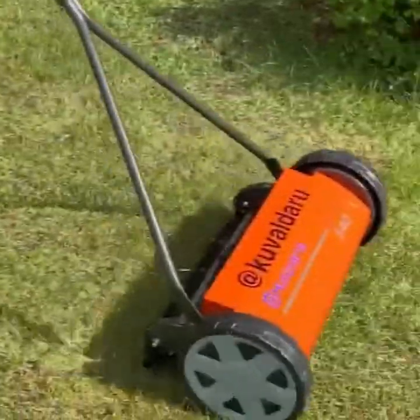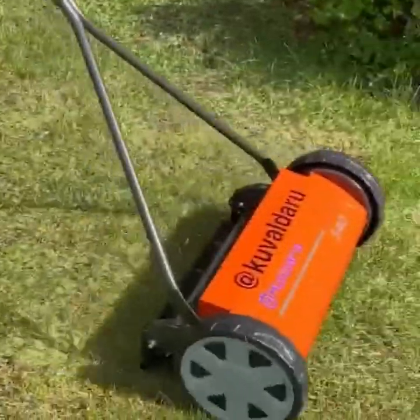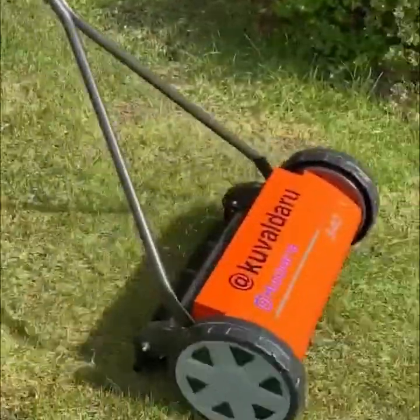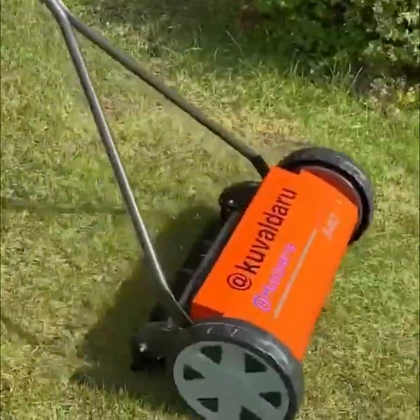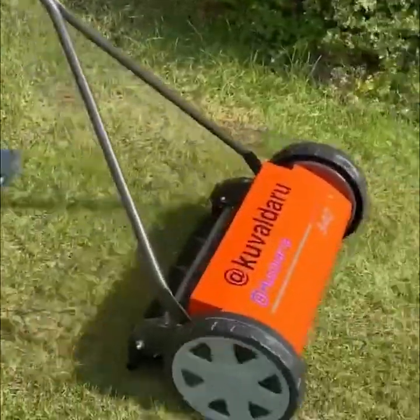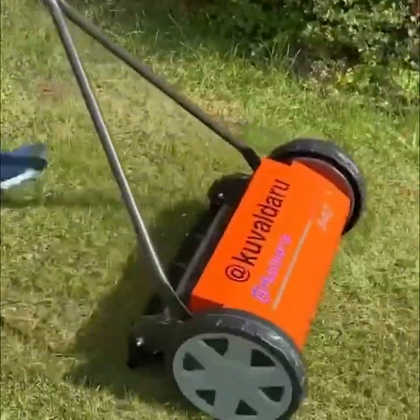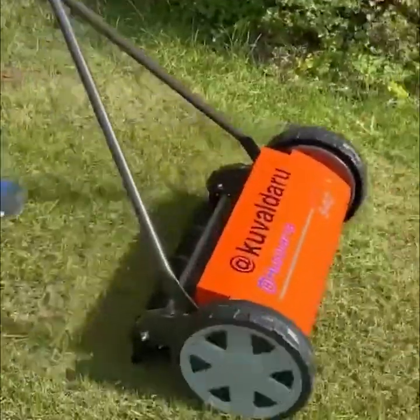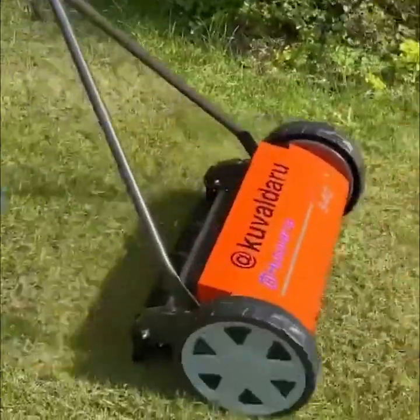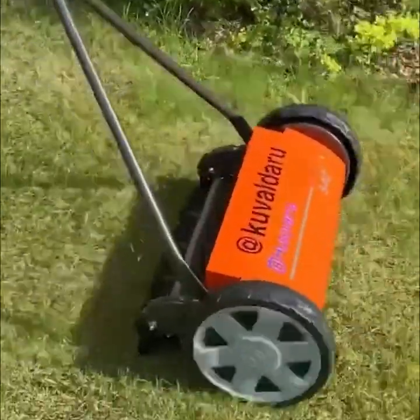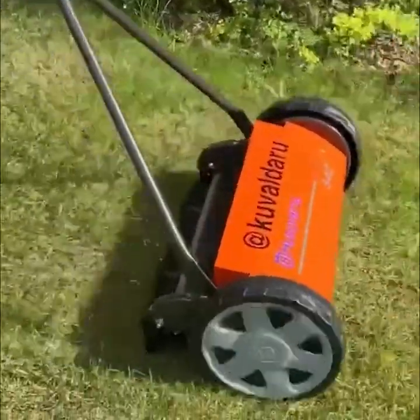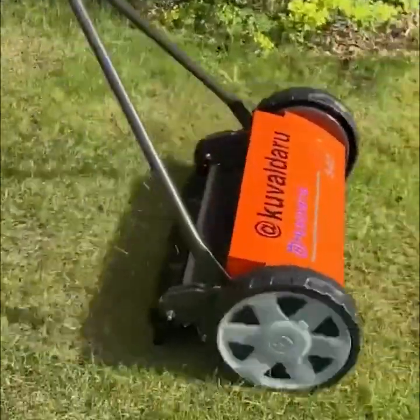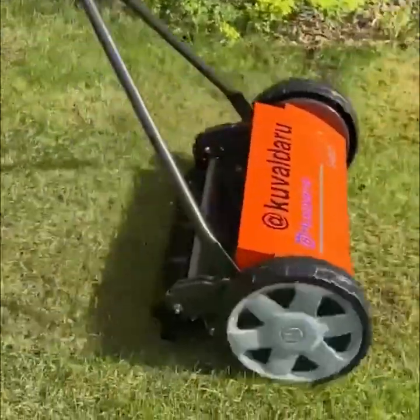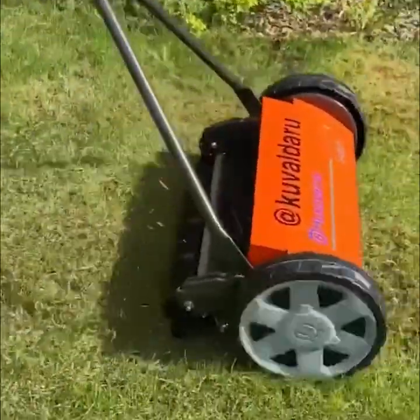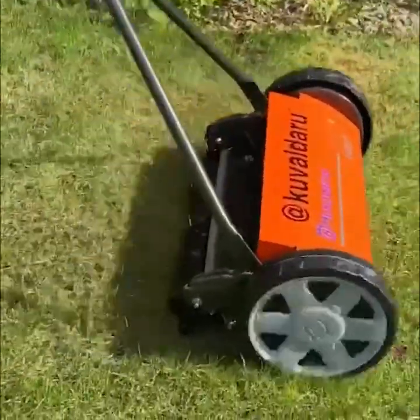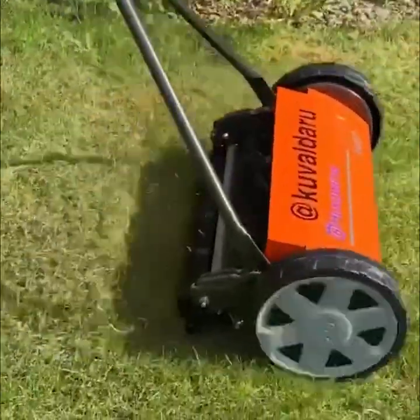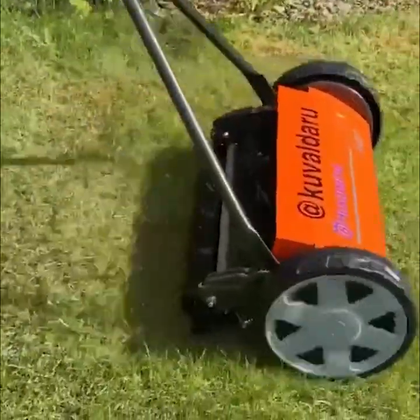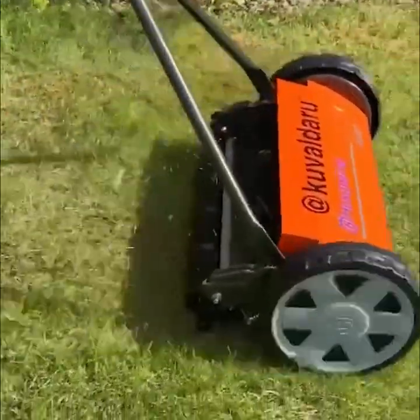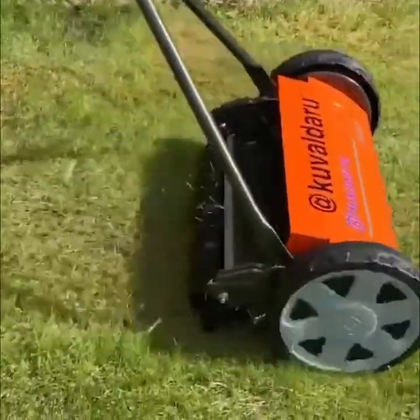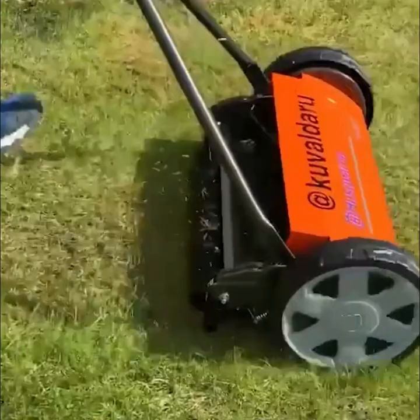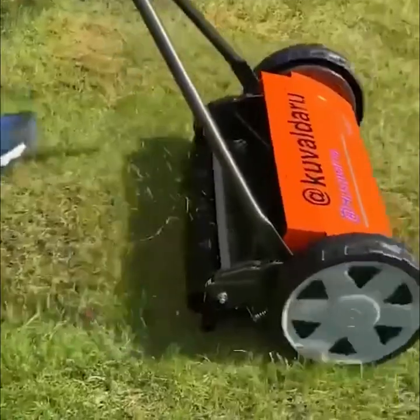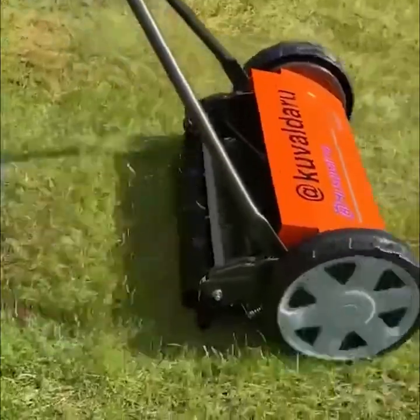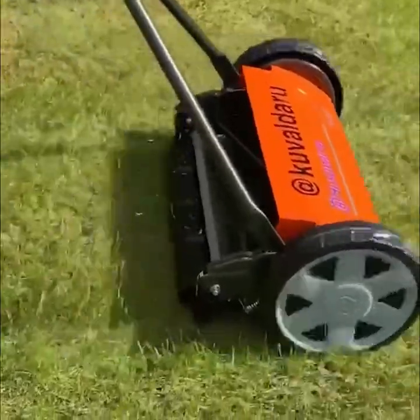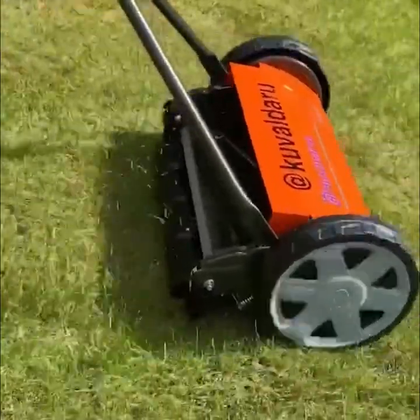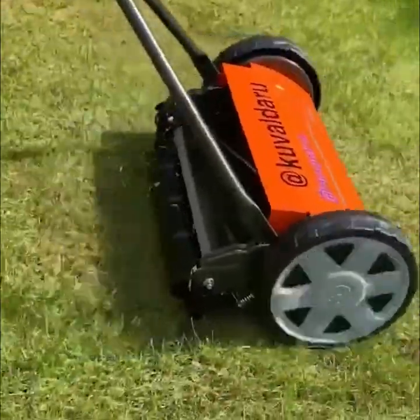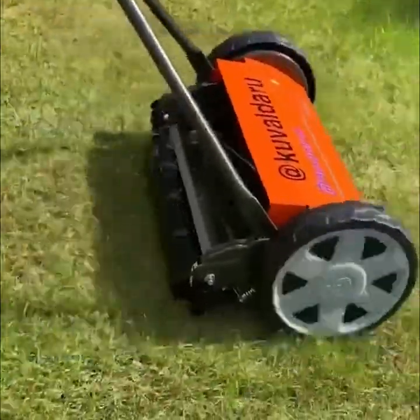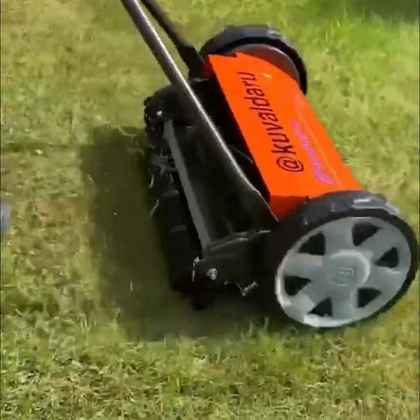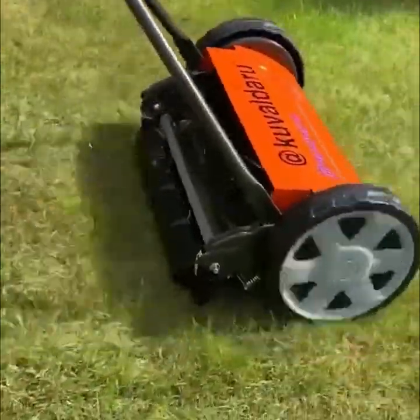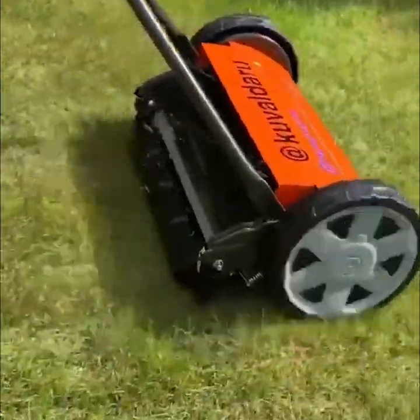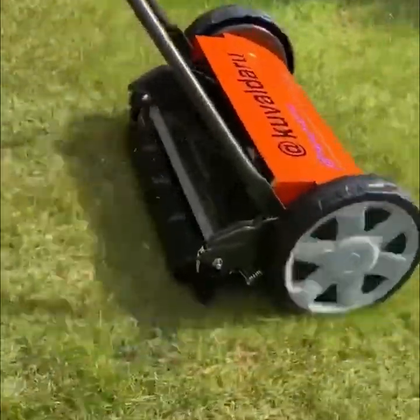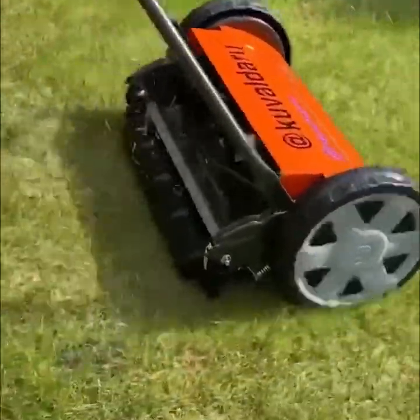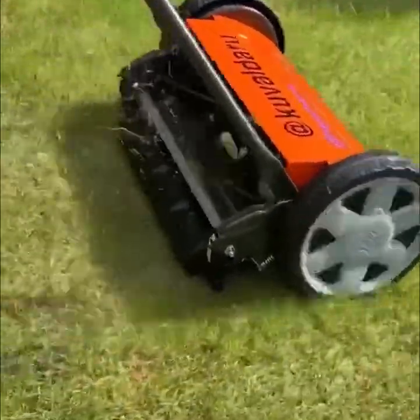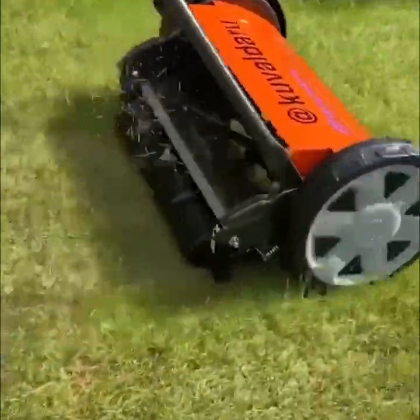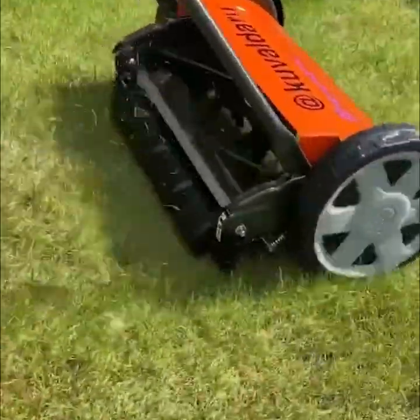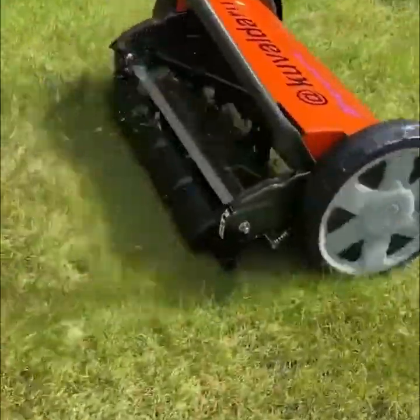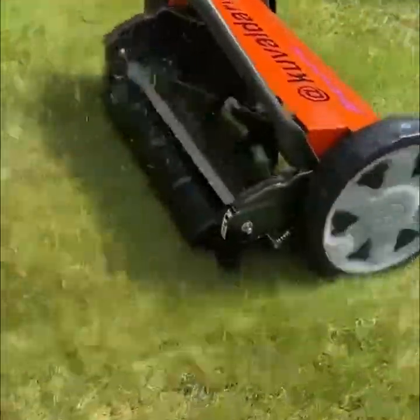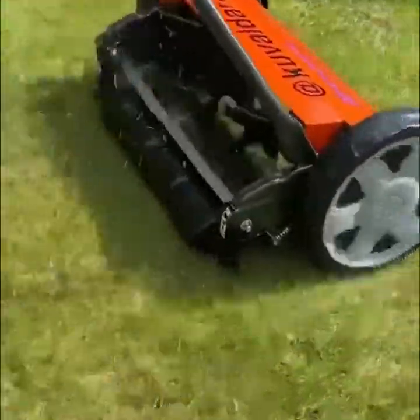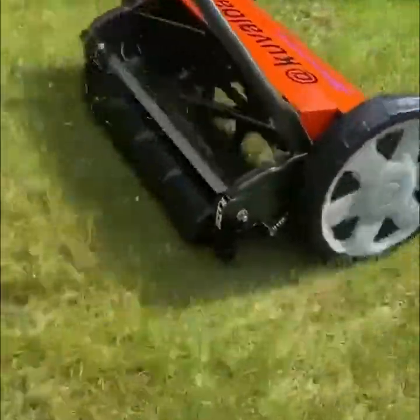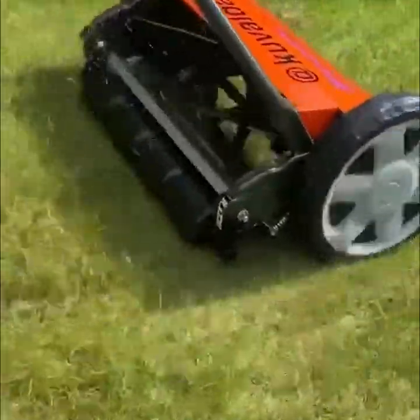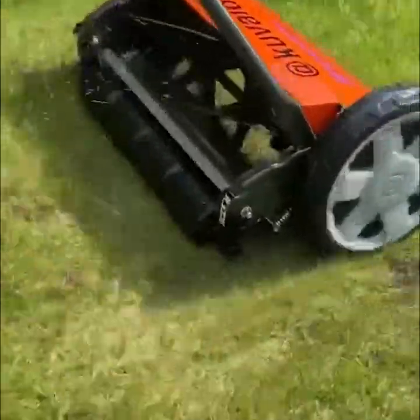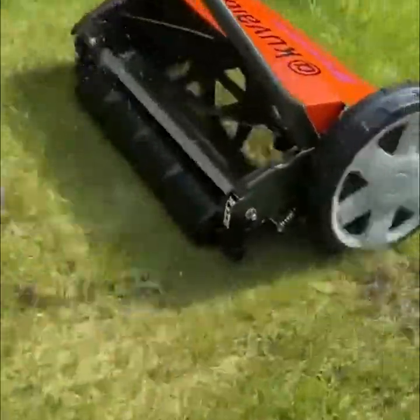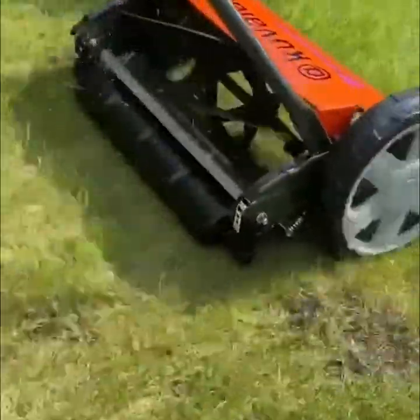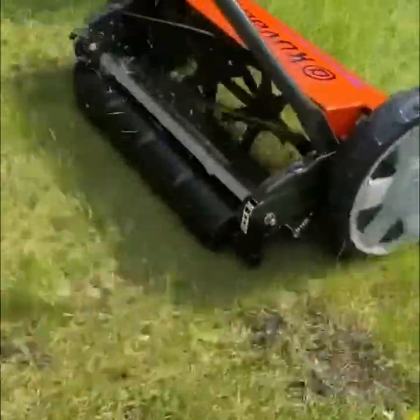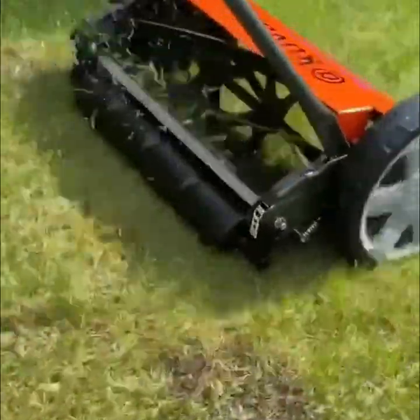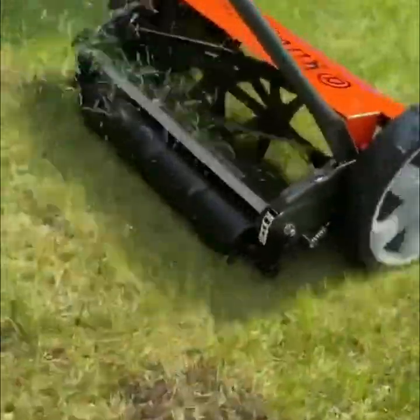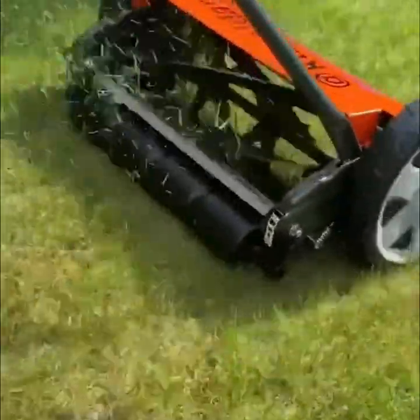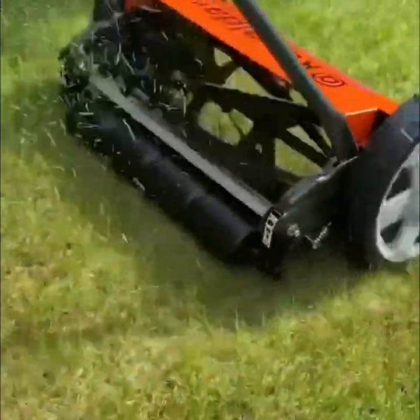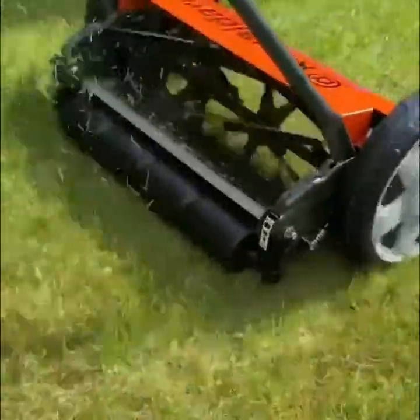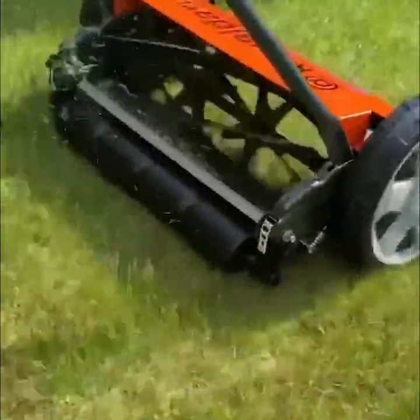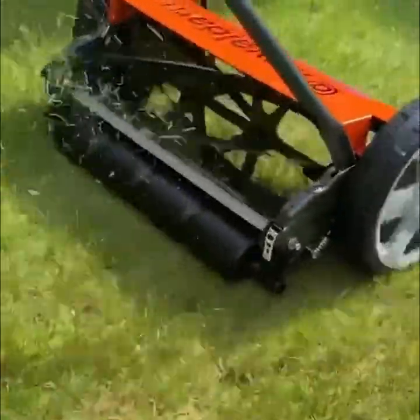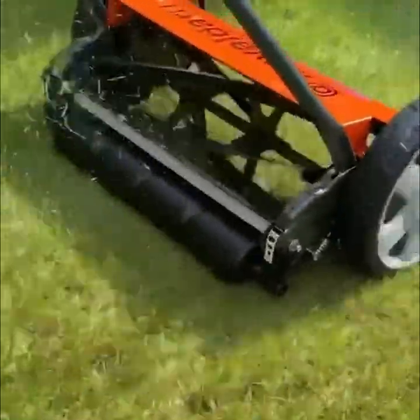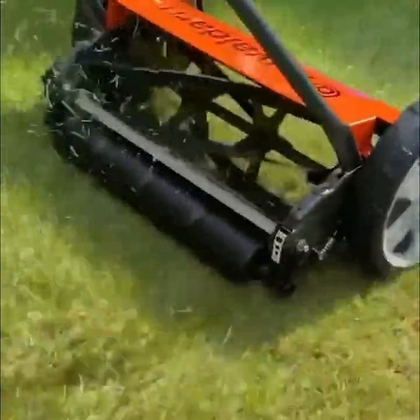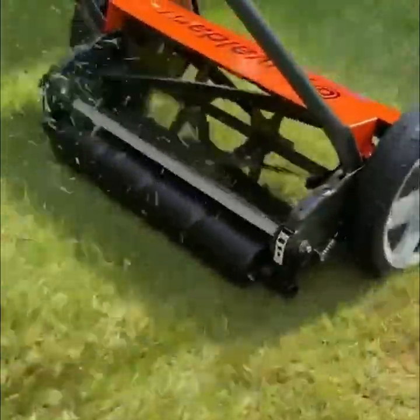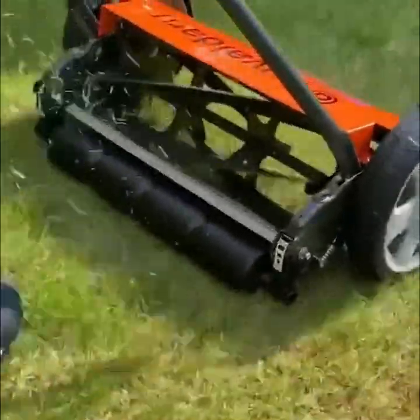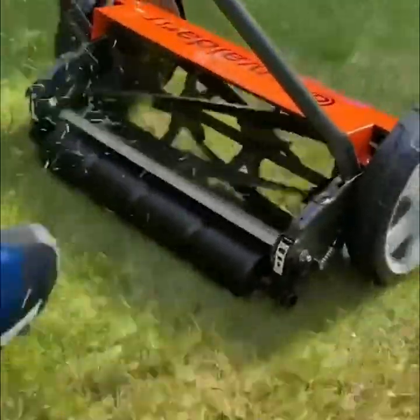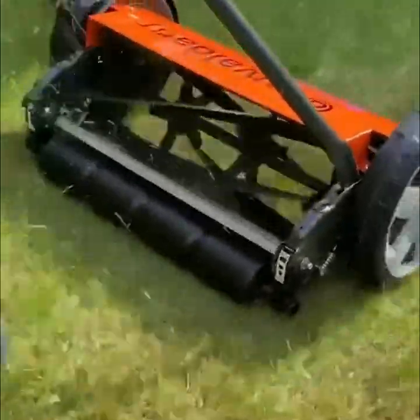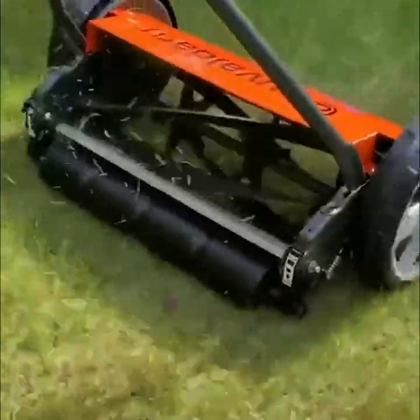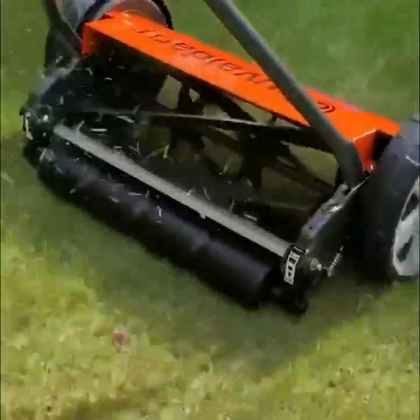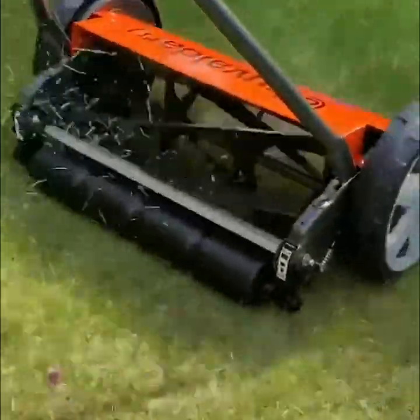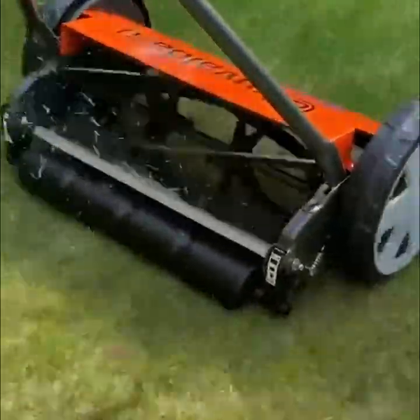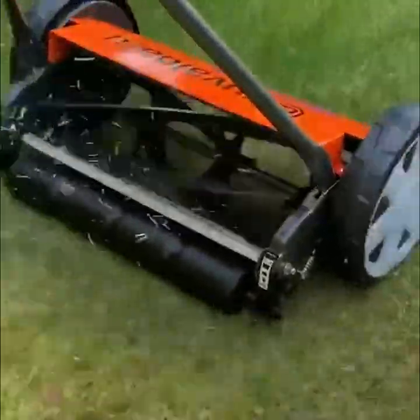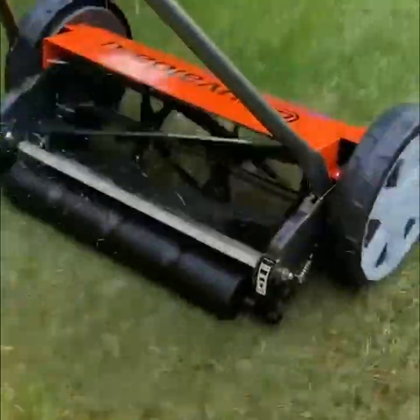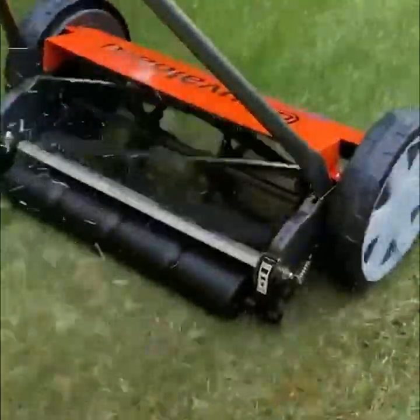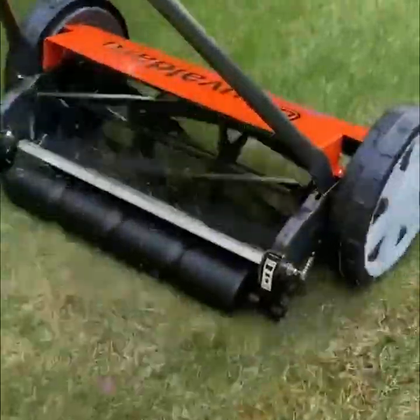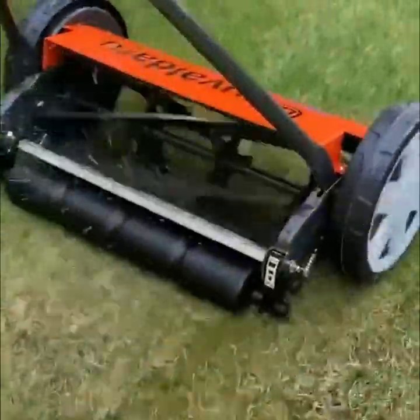The Model Exclusive 54 is a rugged traditional cylinder mower, perfect for smaller lawns.